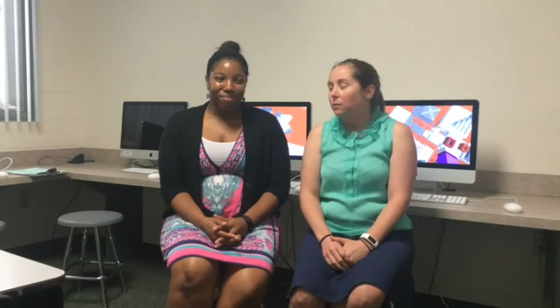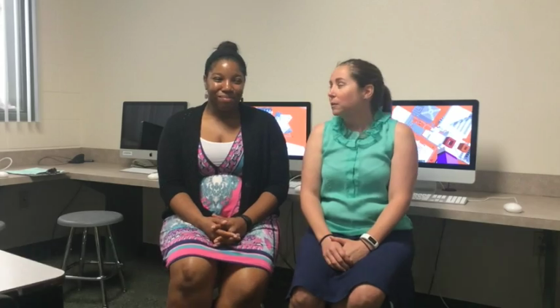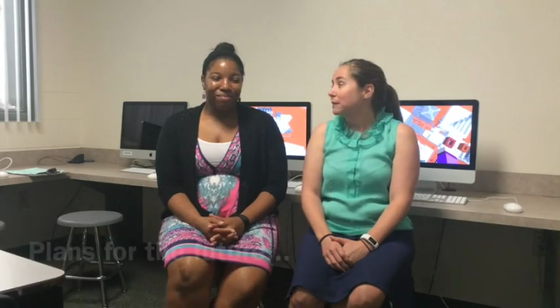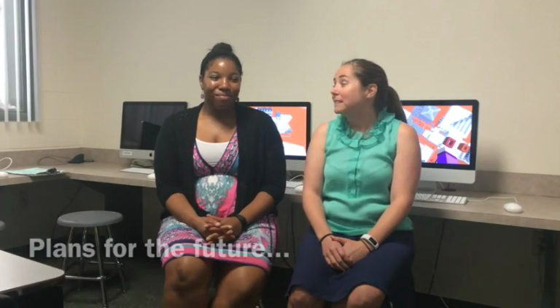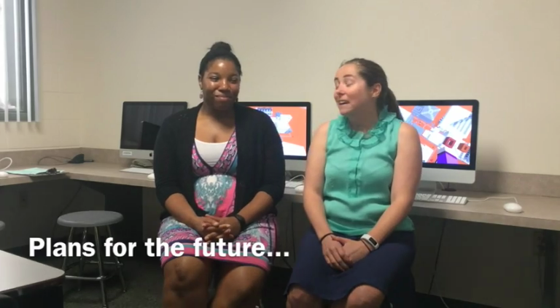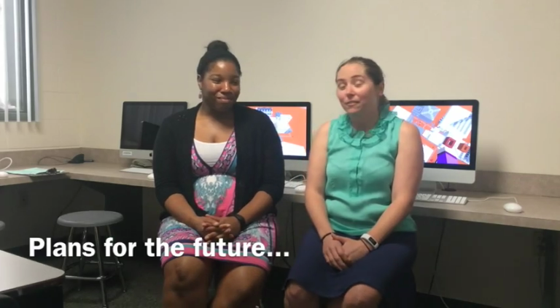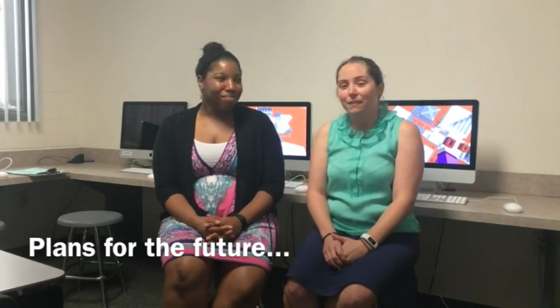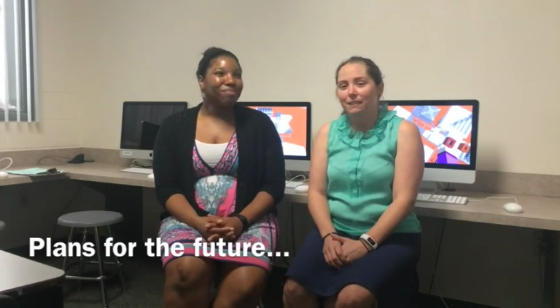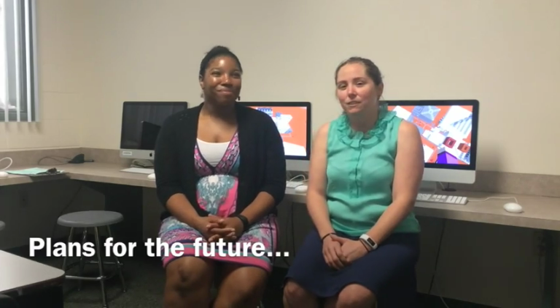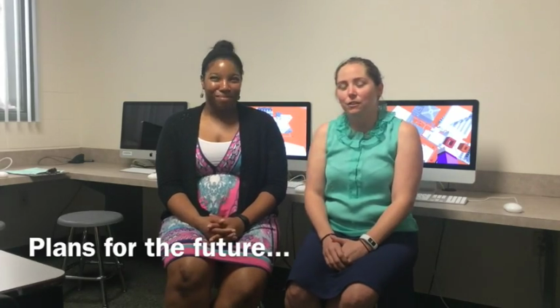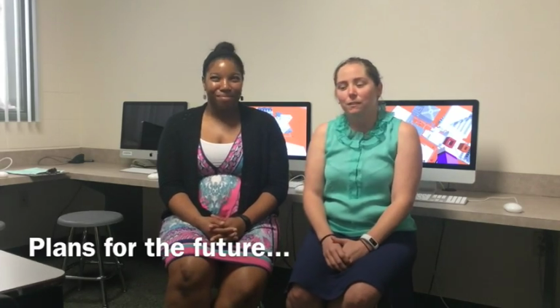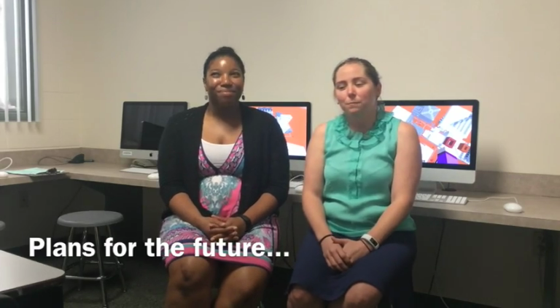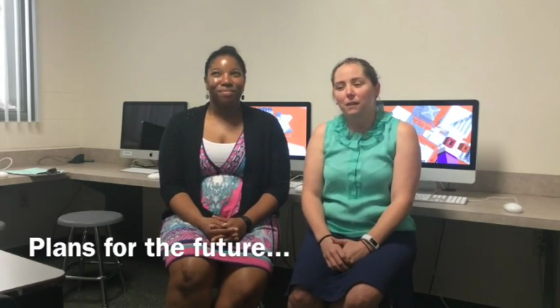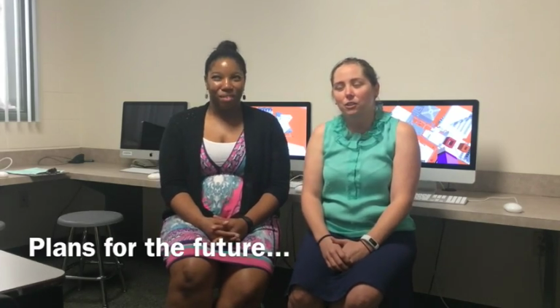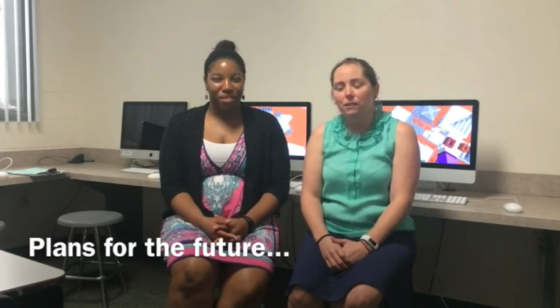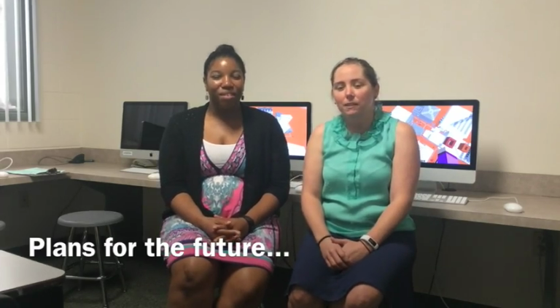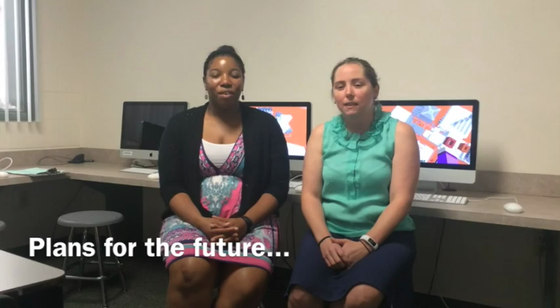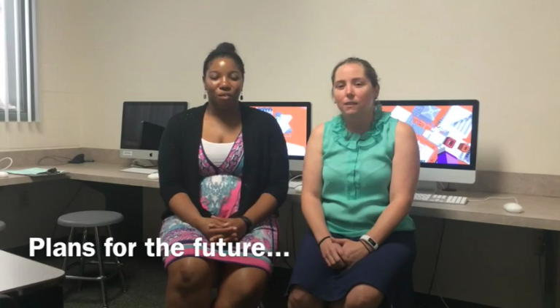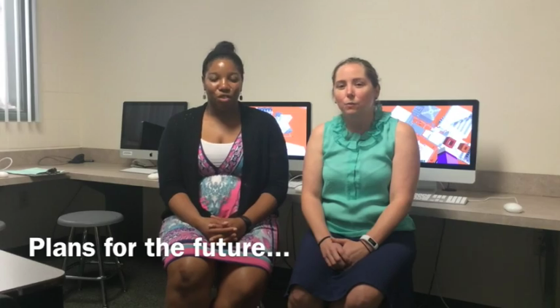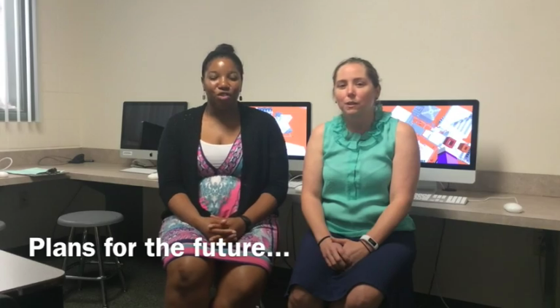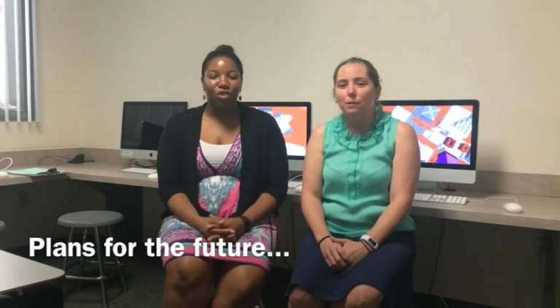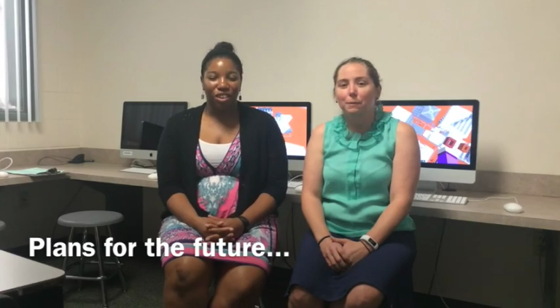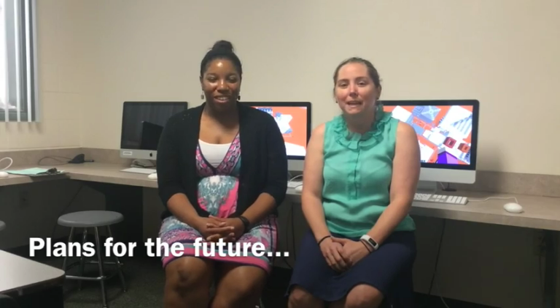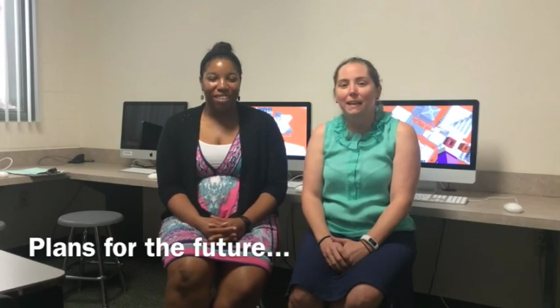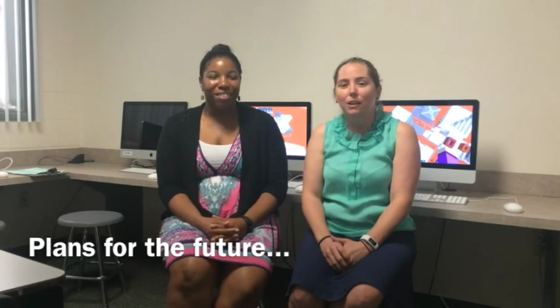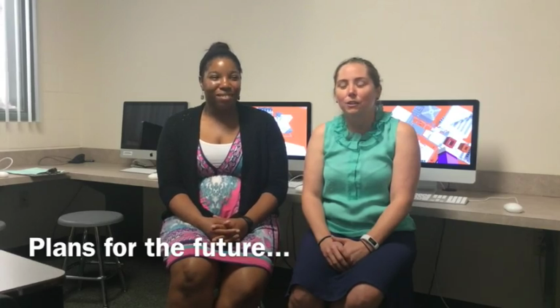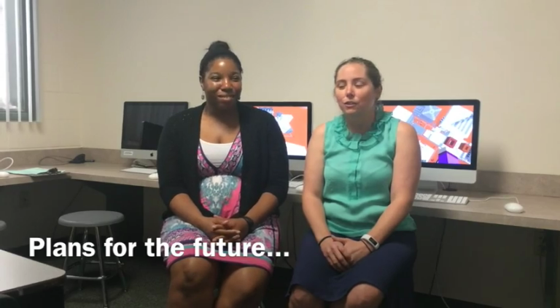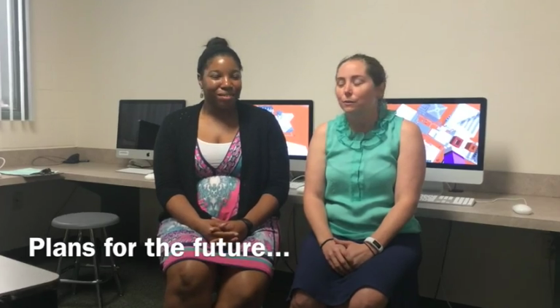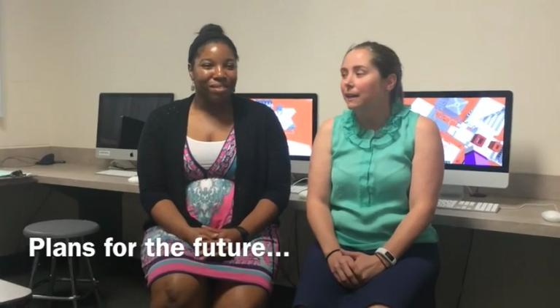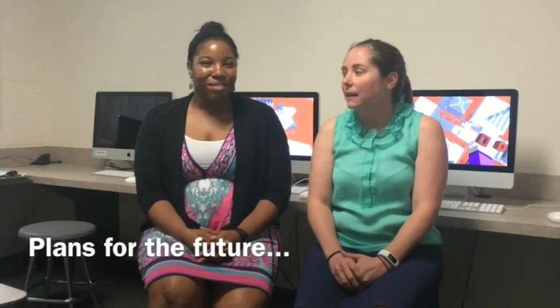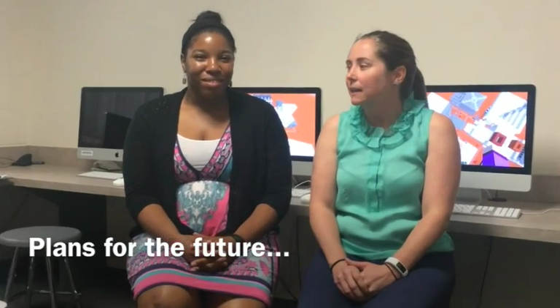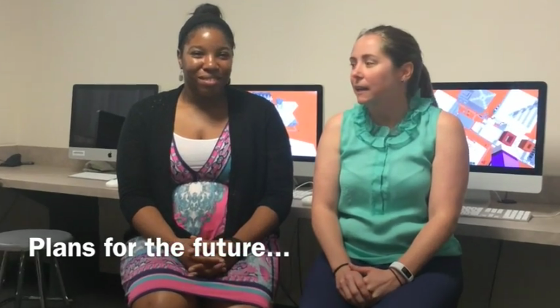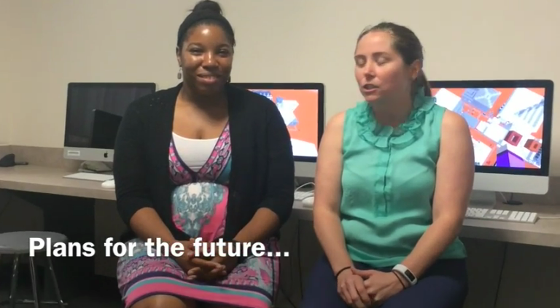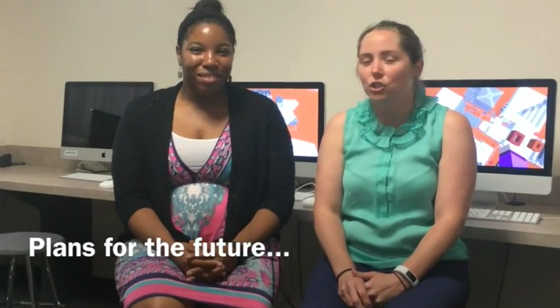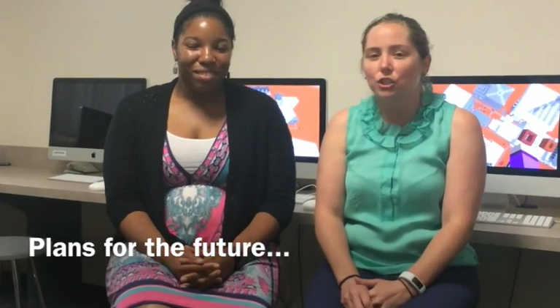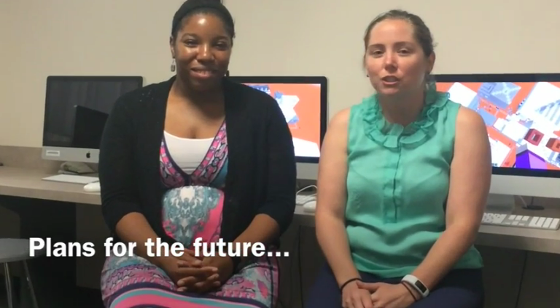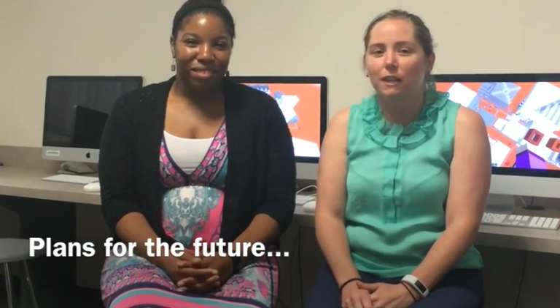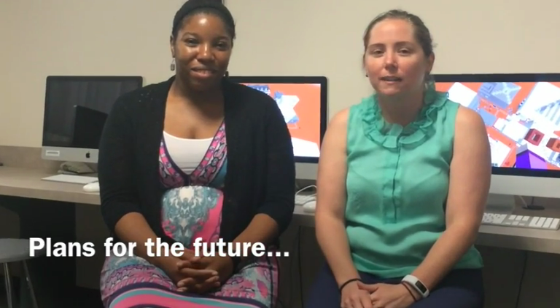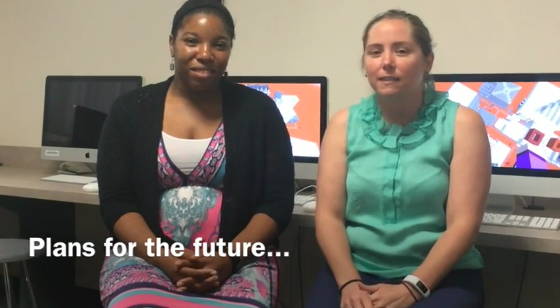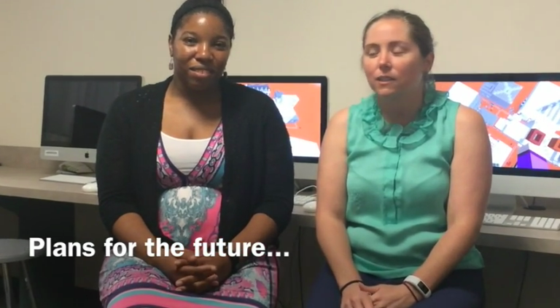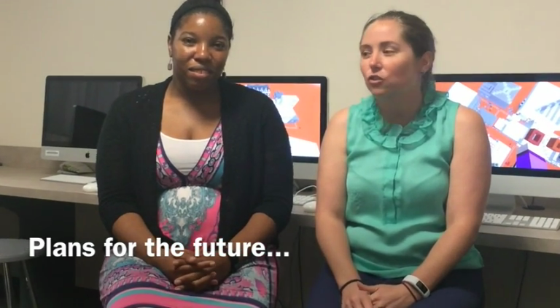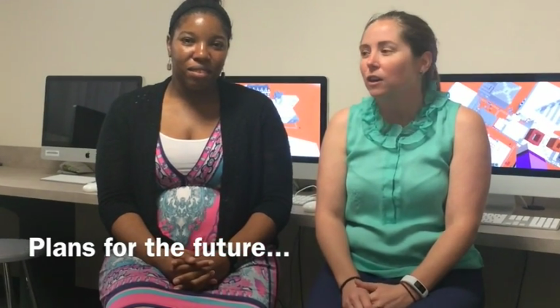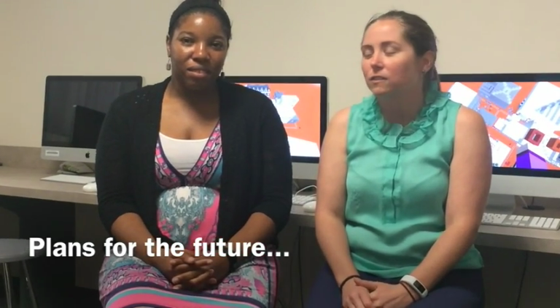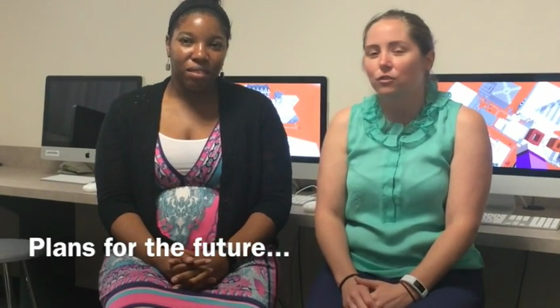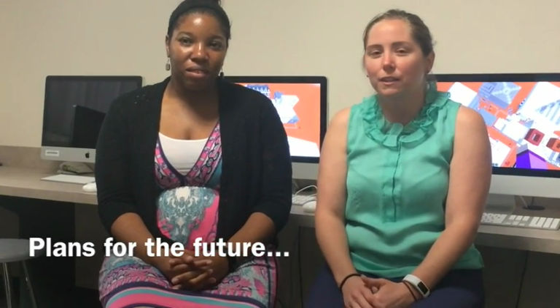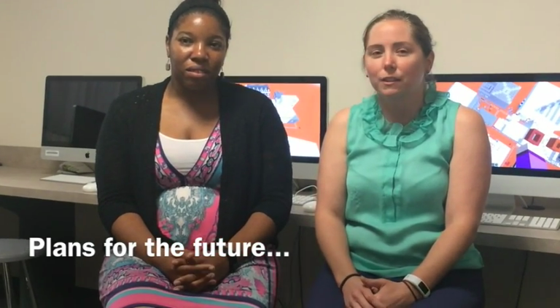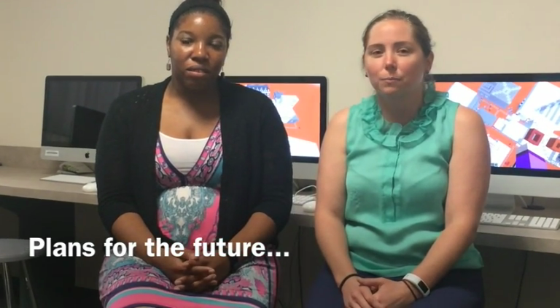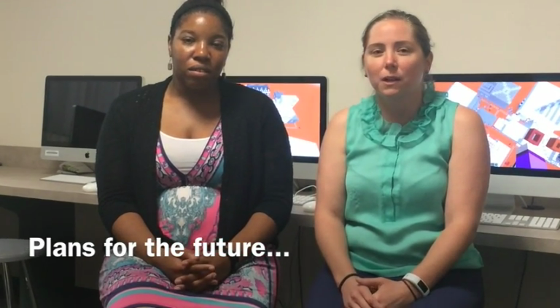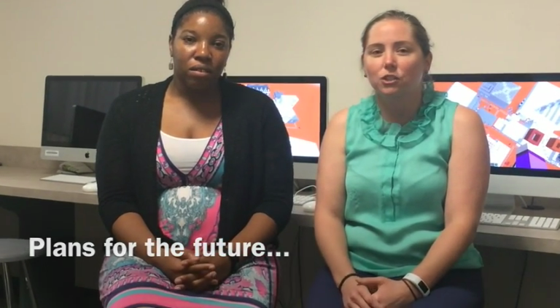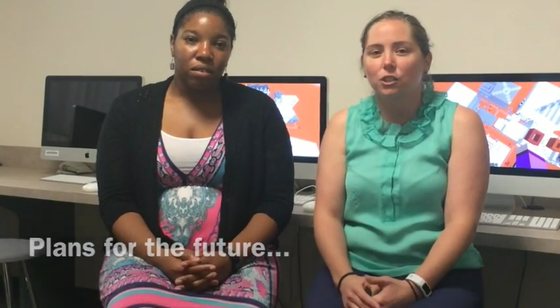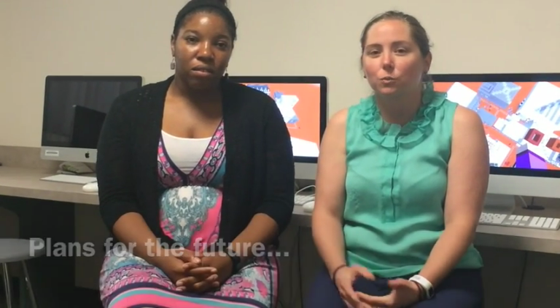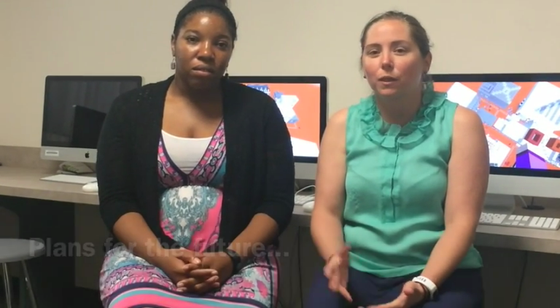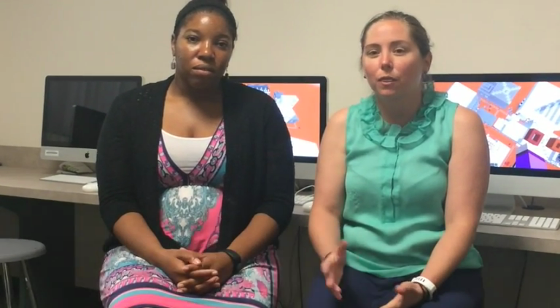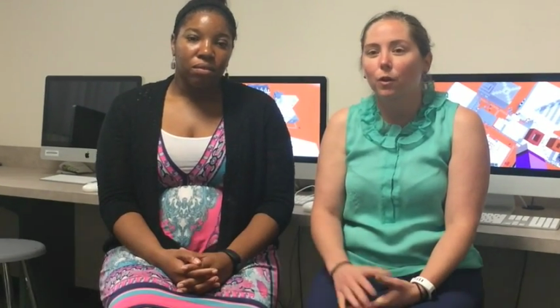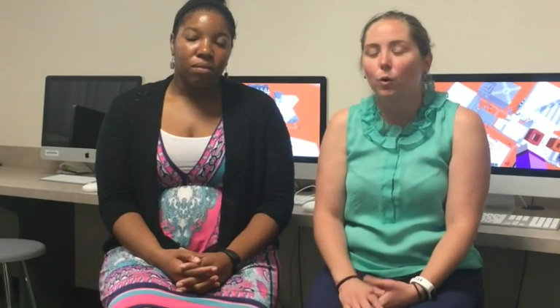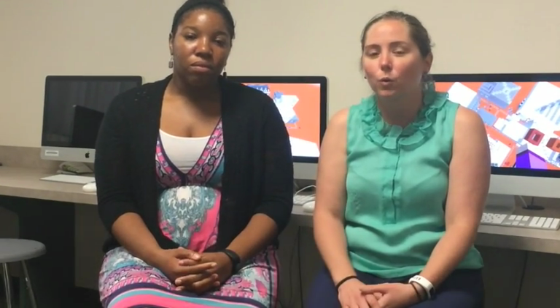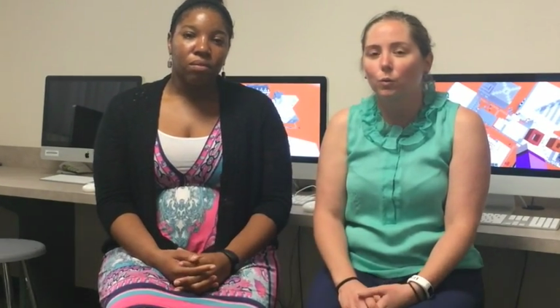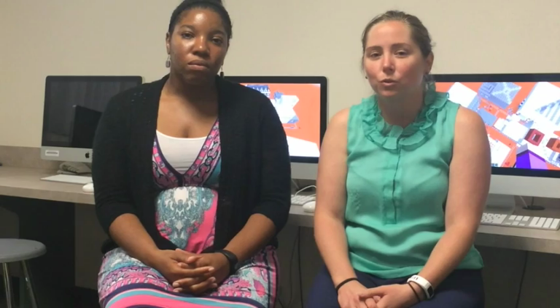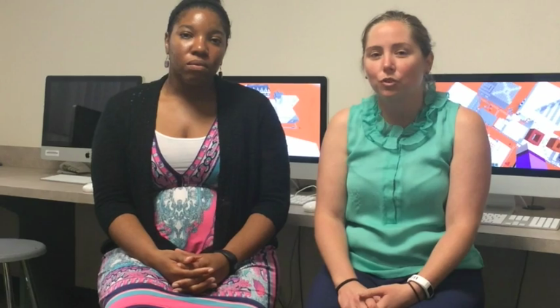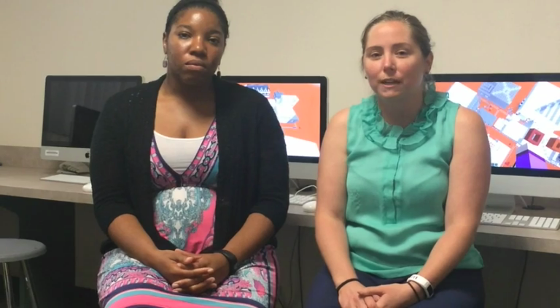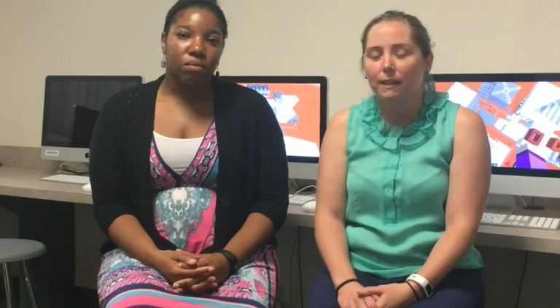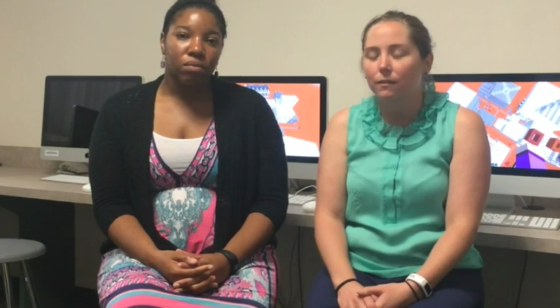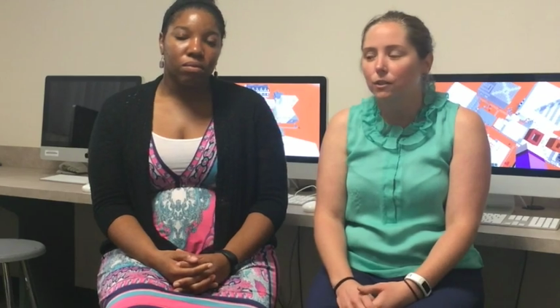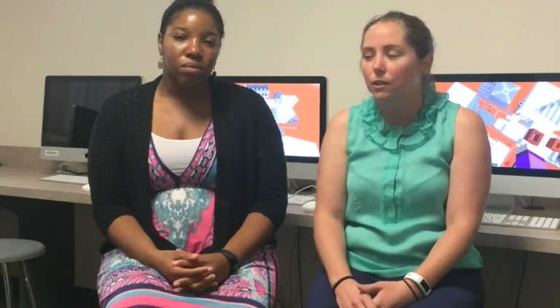We would definitely do this project again. We're planning on doing it next year as a cross-curricular project with the whole grade level.